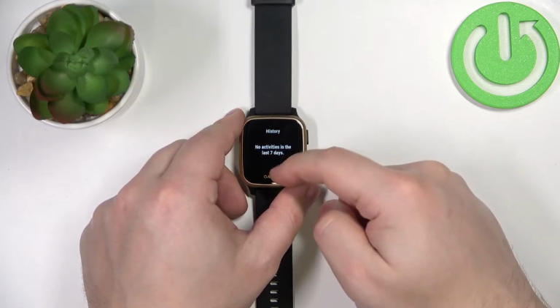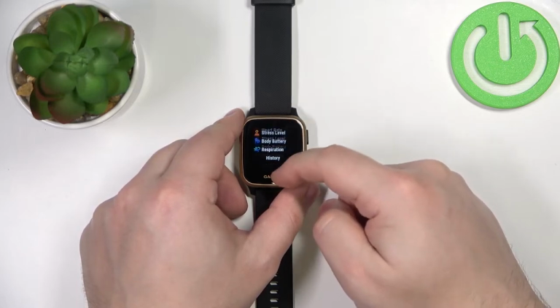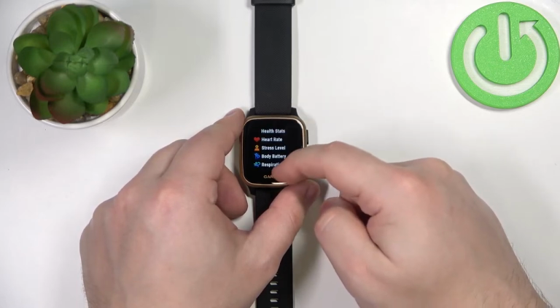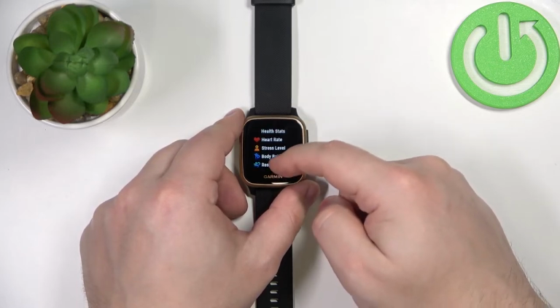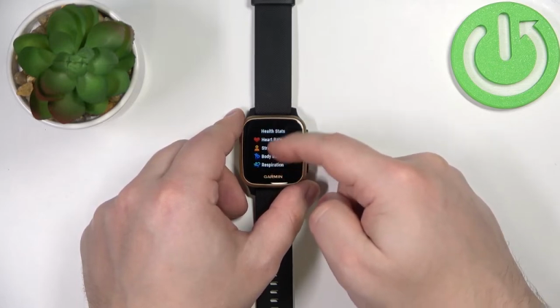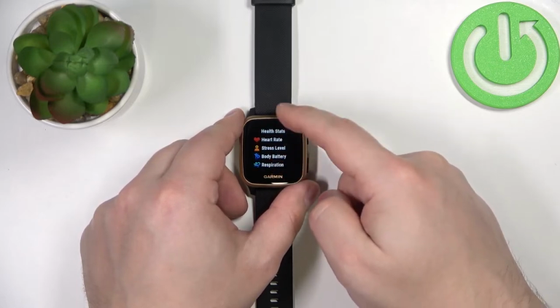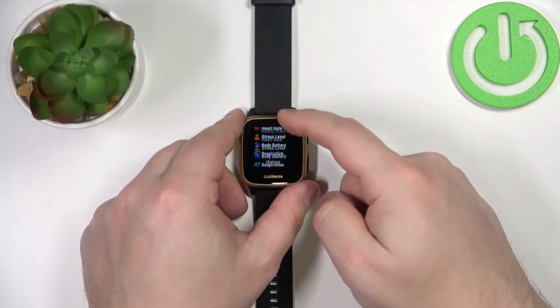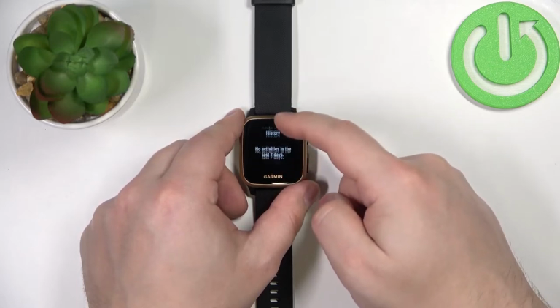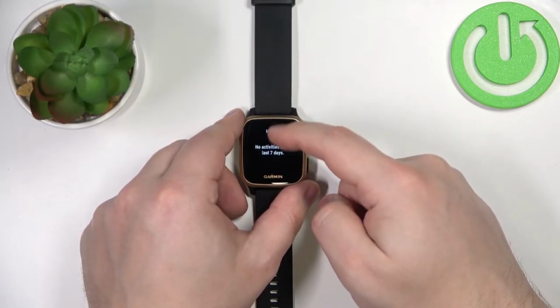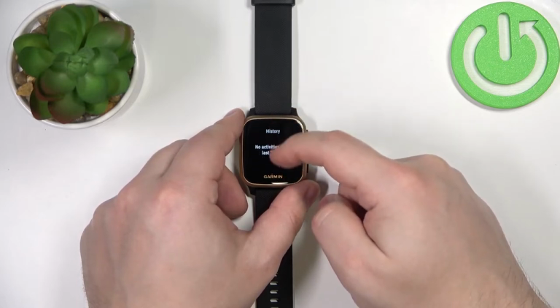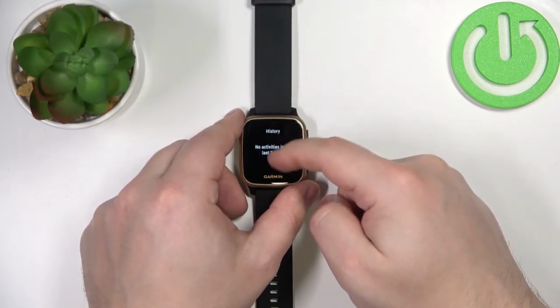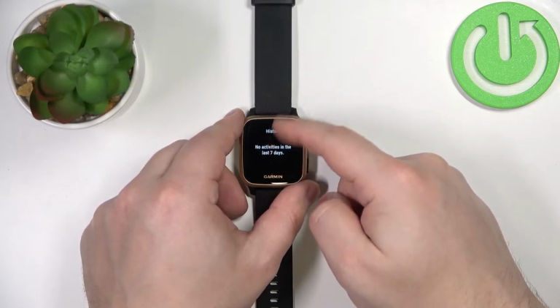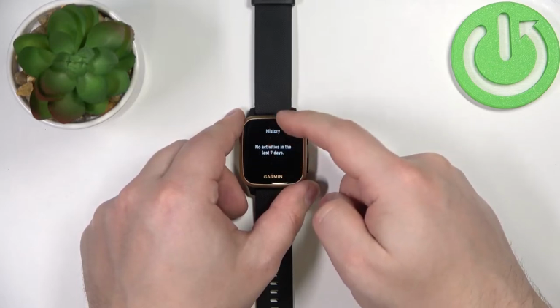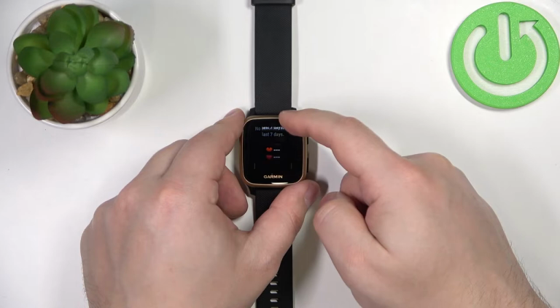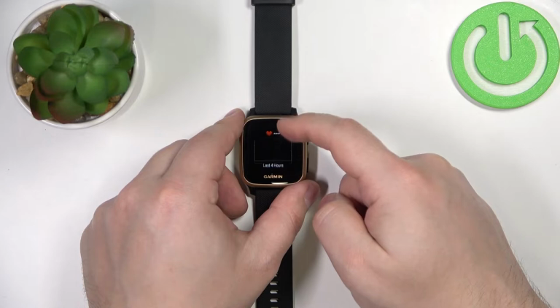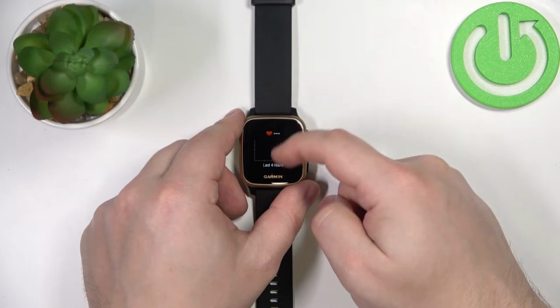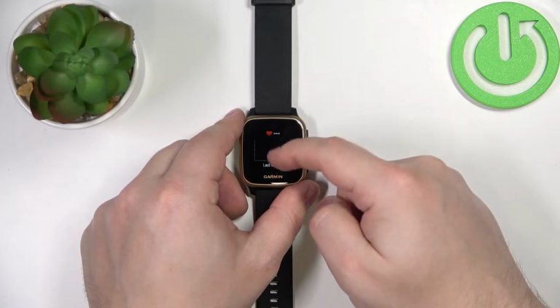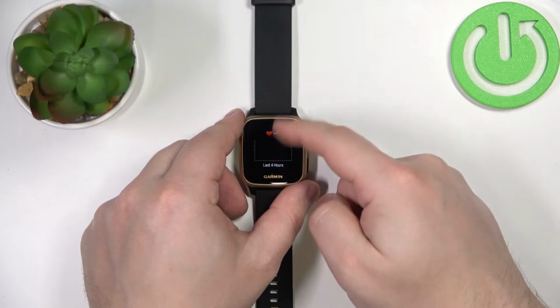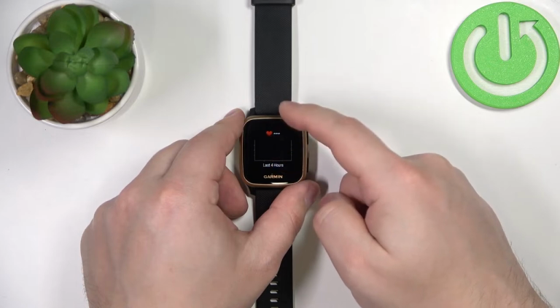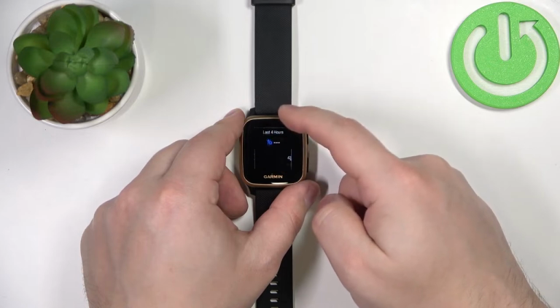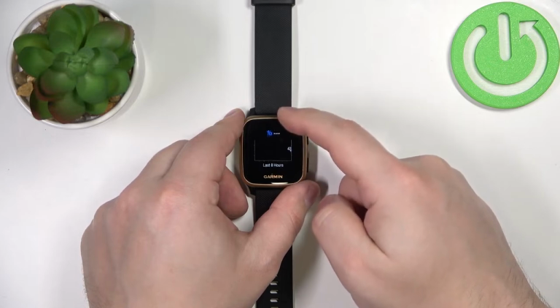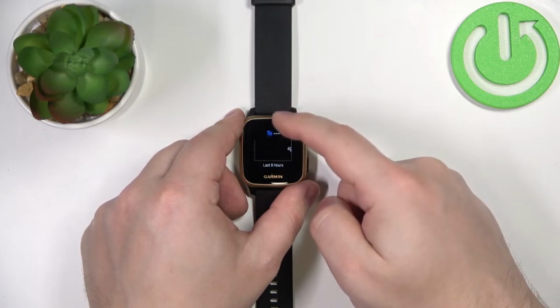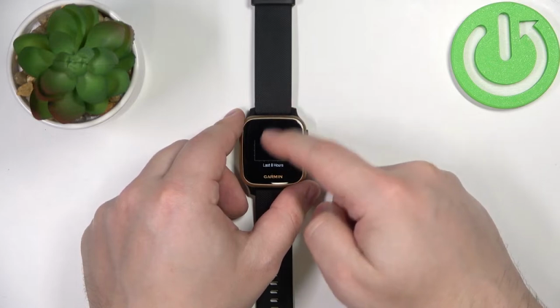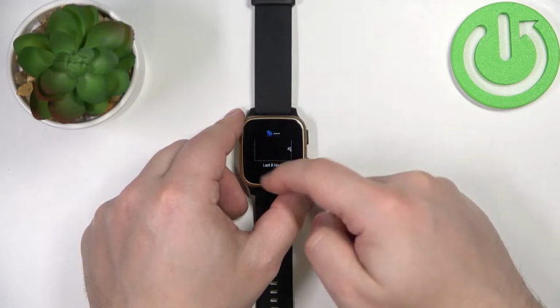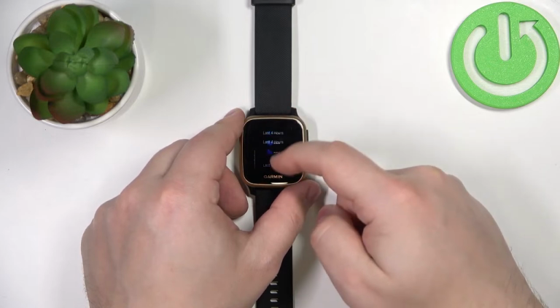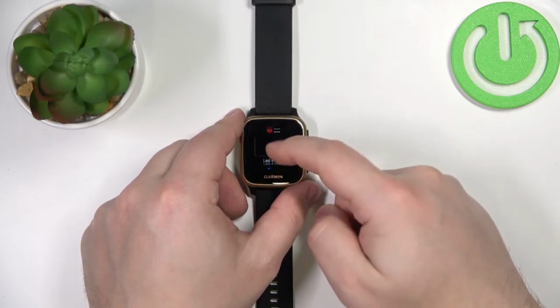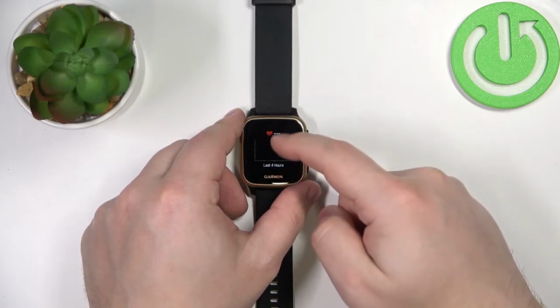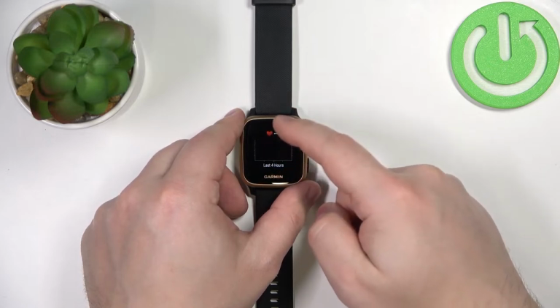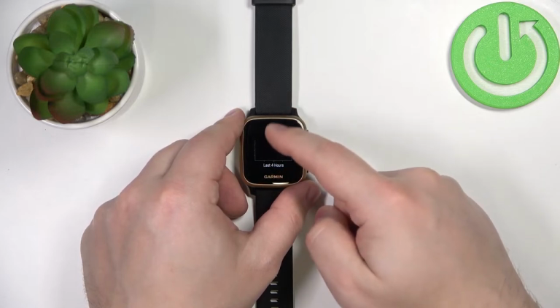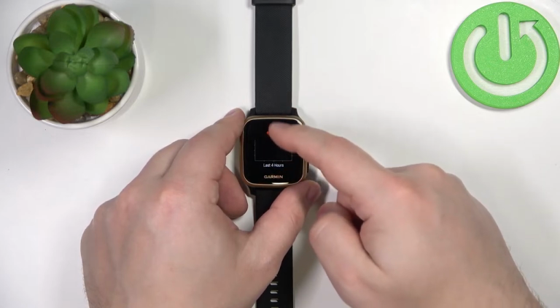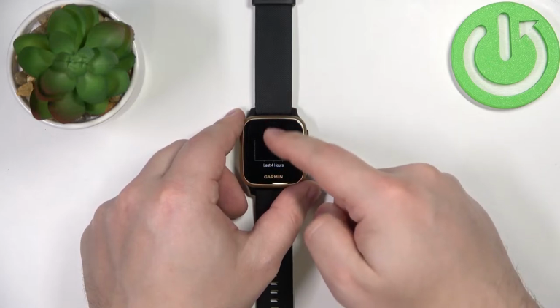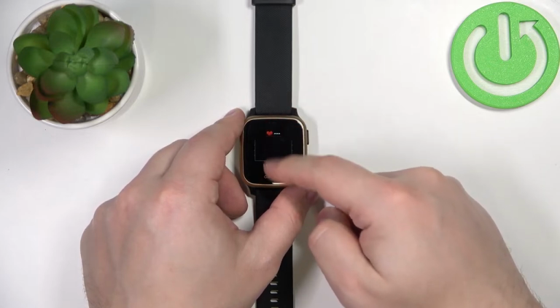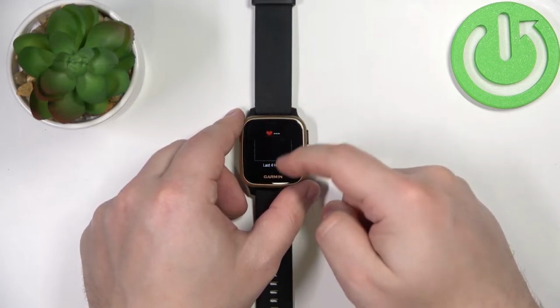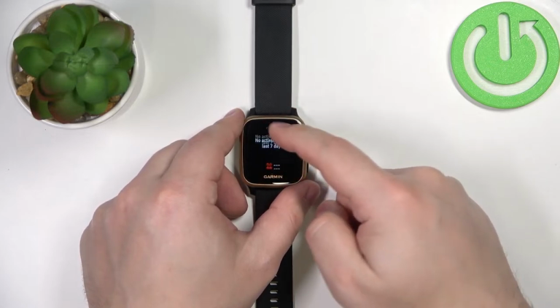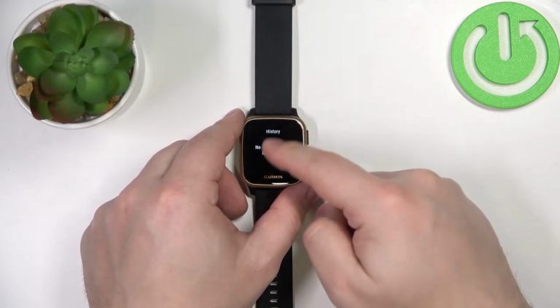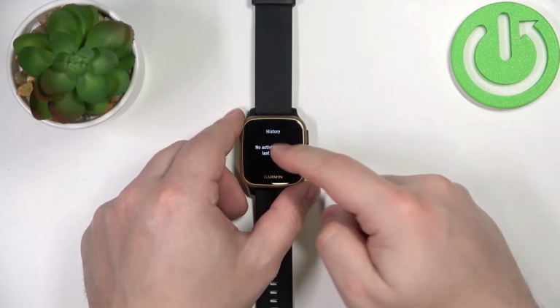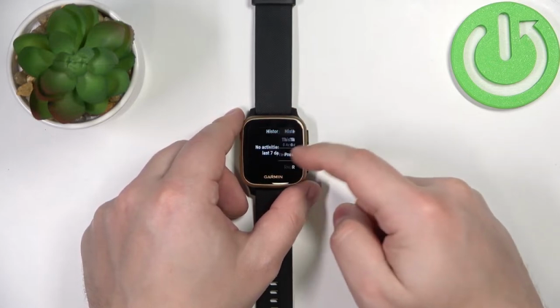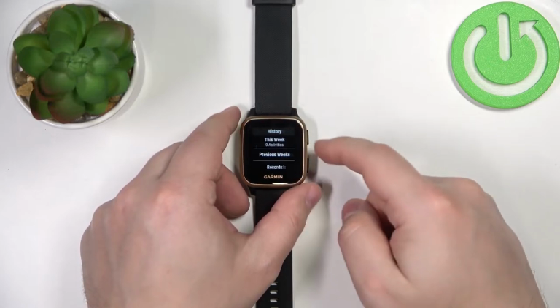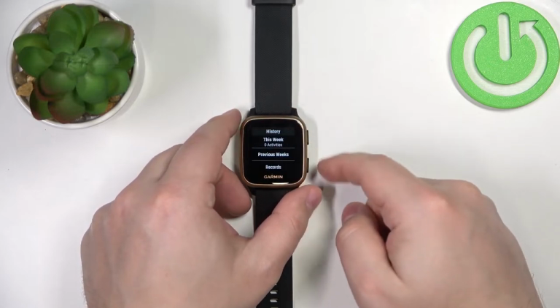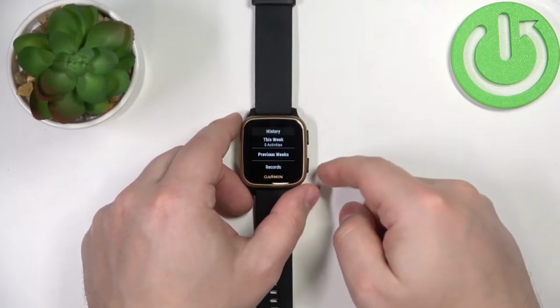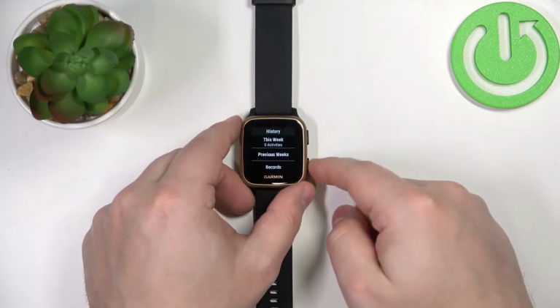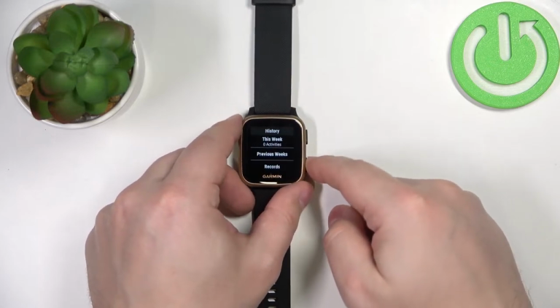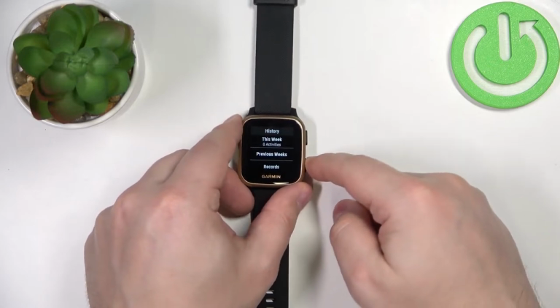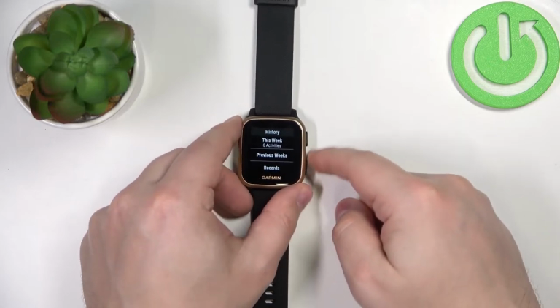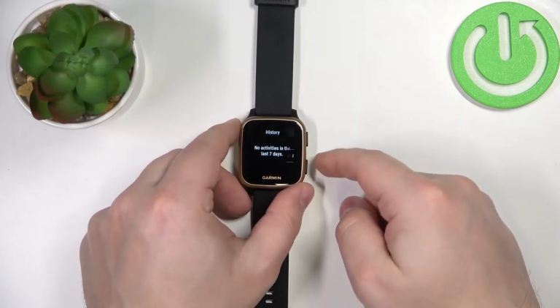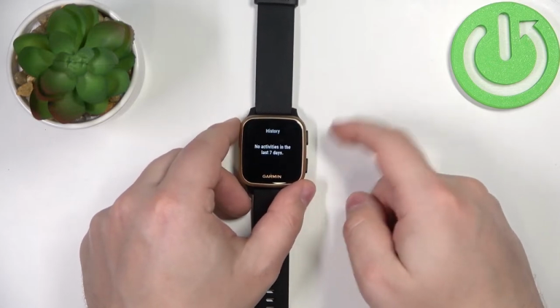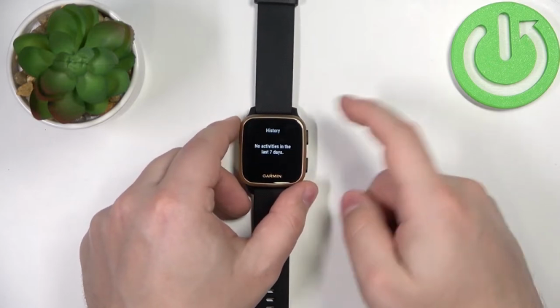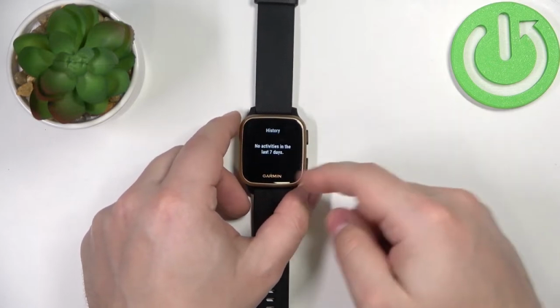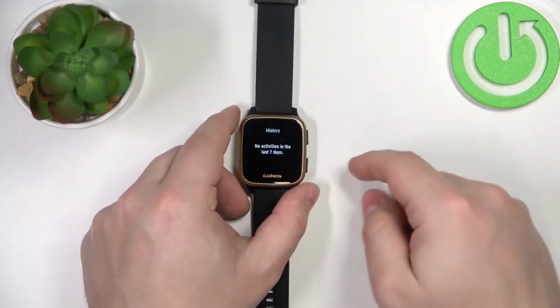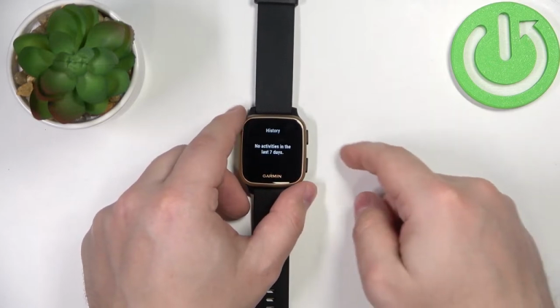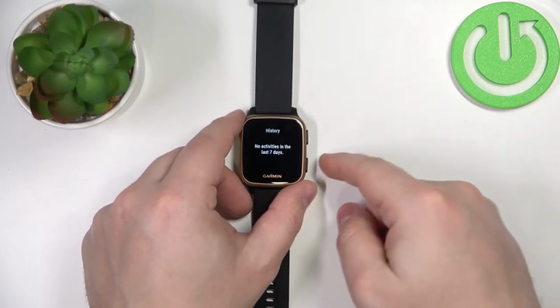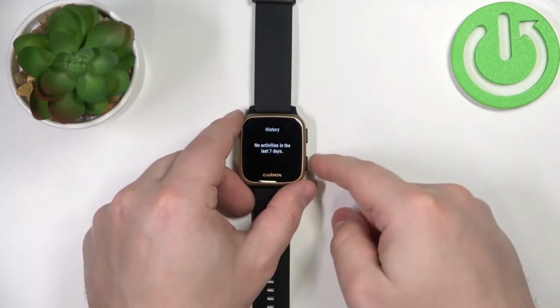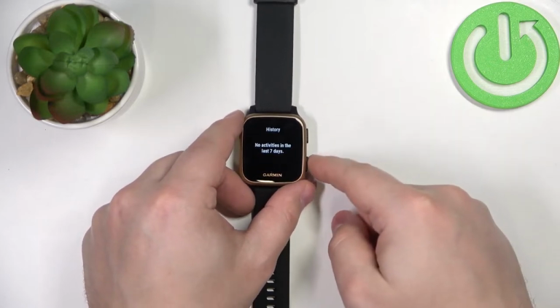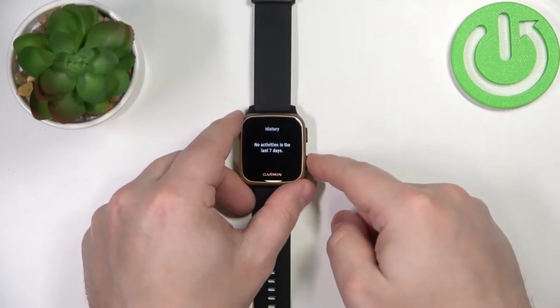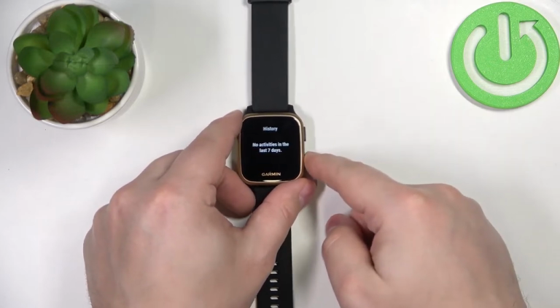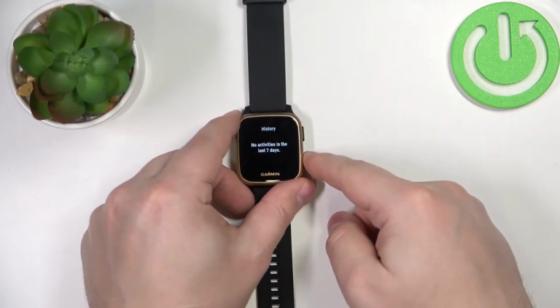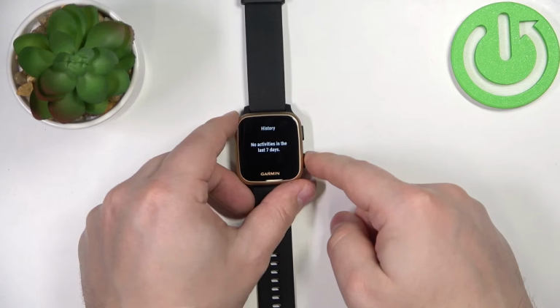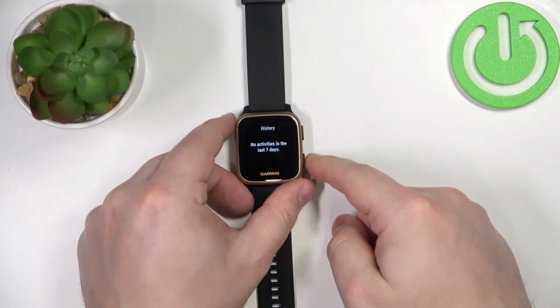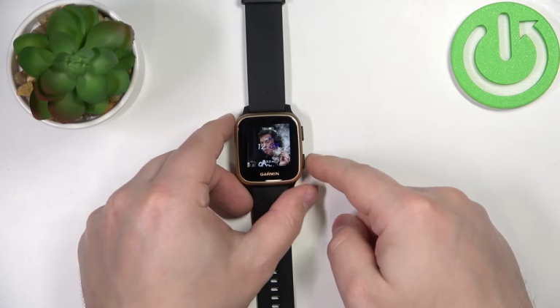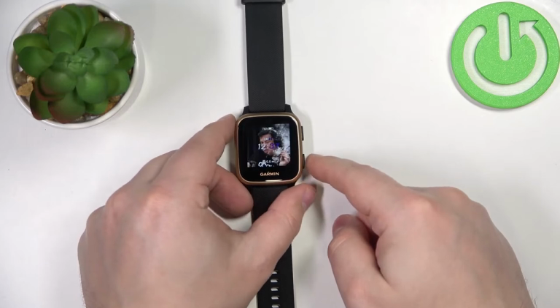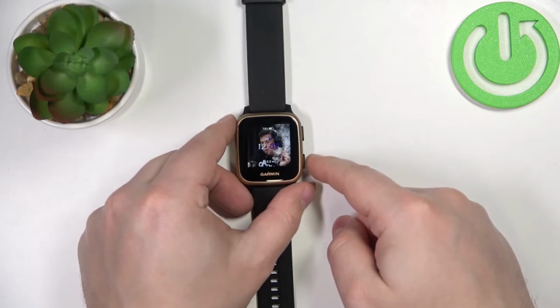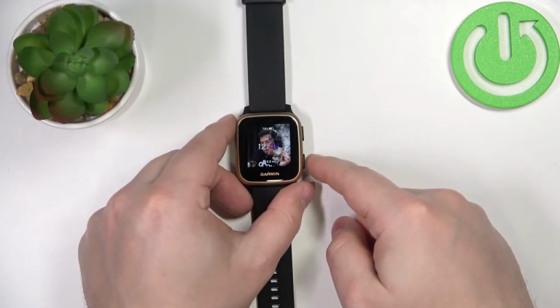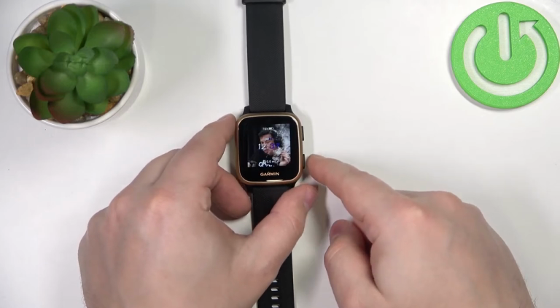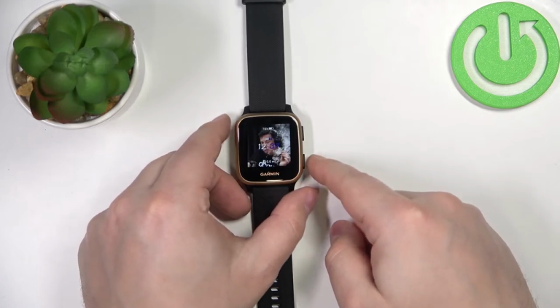We have a heart rate, we have stress, but we have no pulse oximeter. So we need to enable the pulse oximeter widget first.